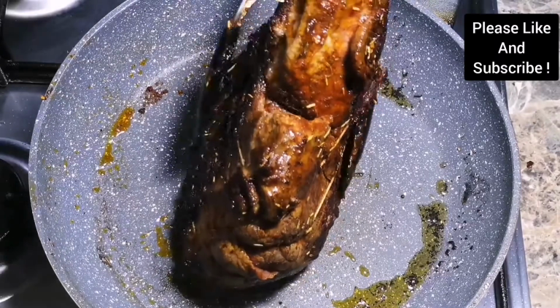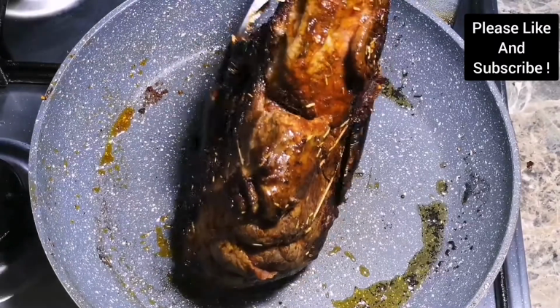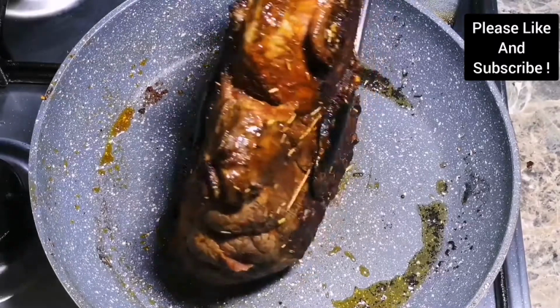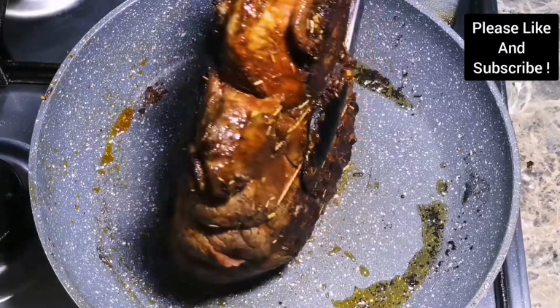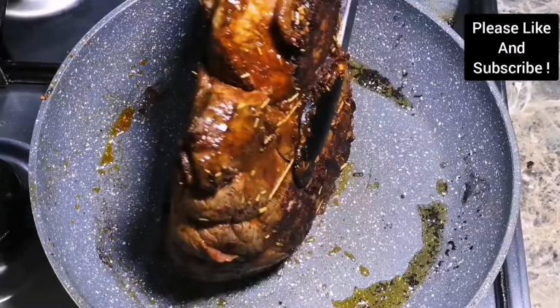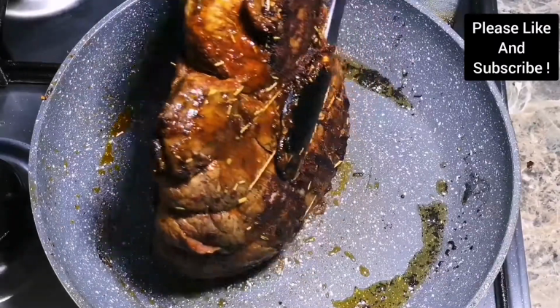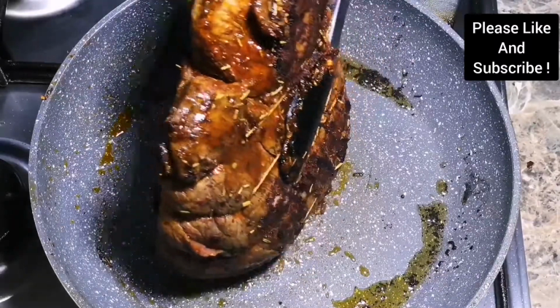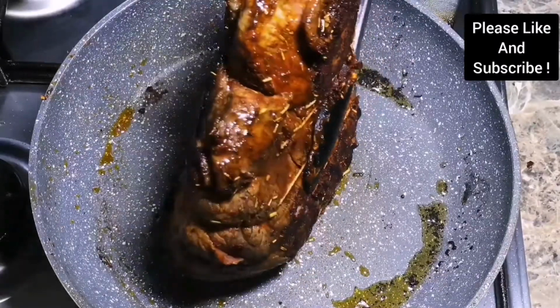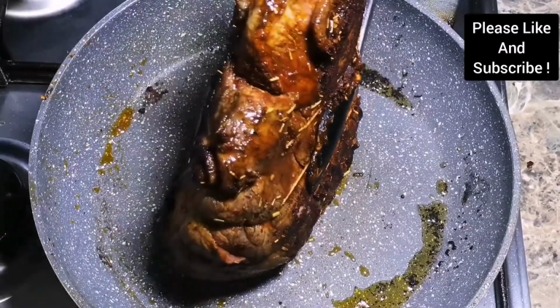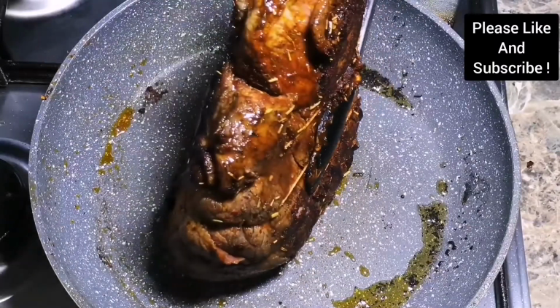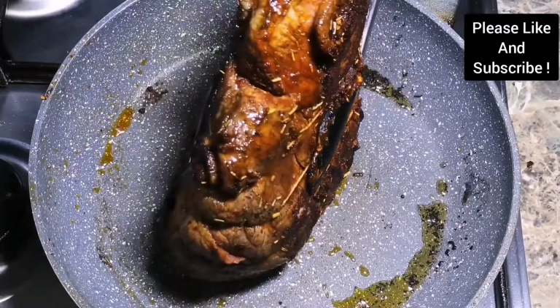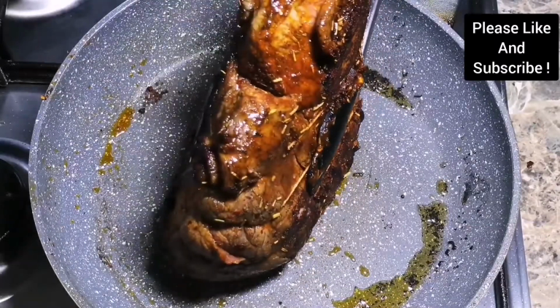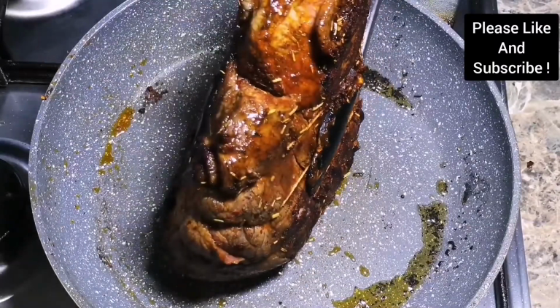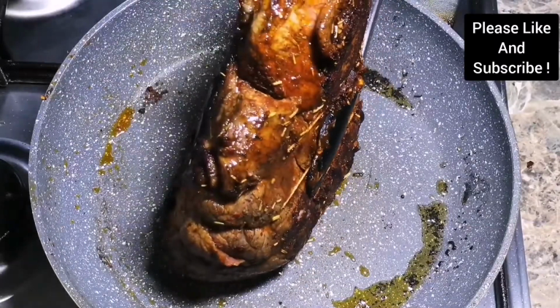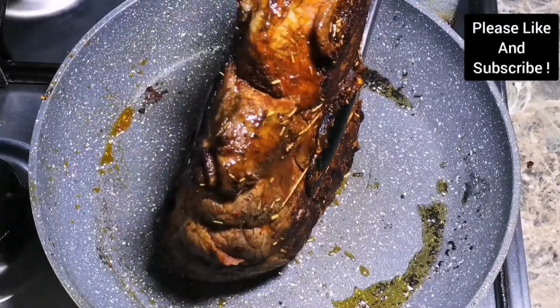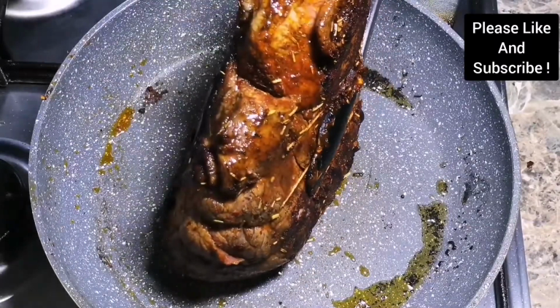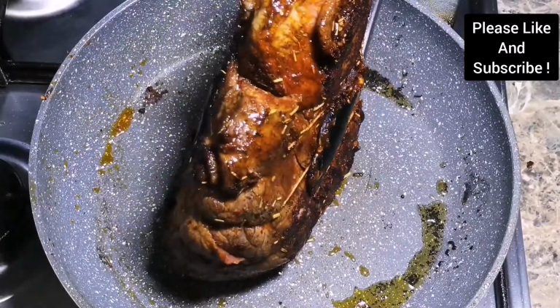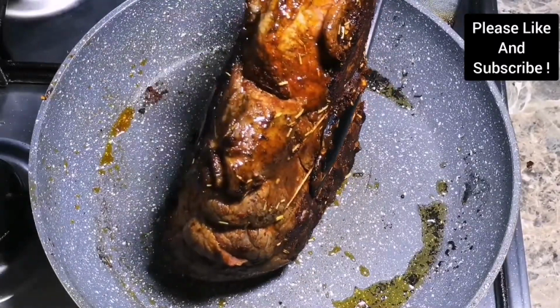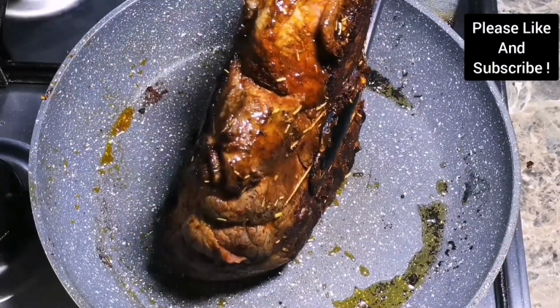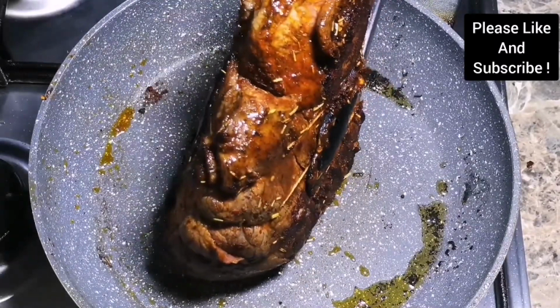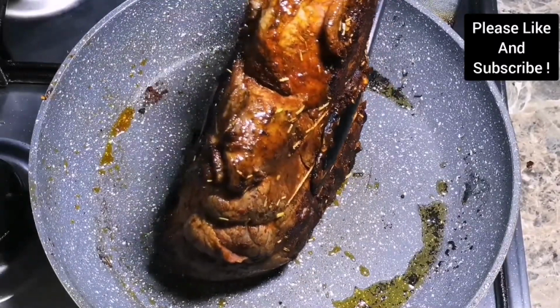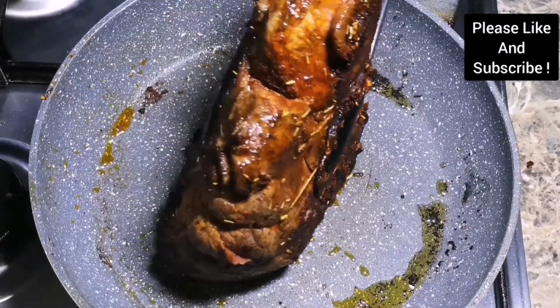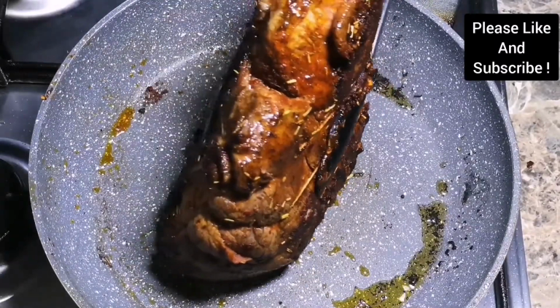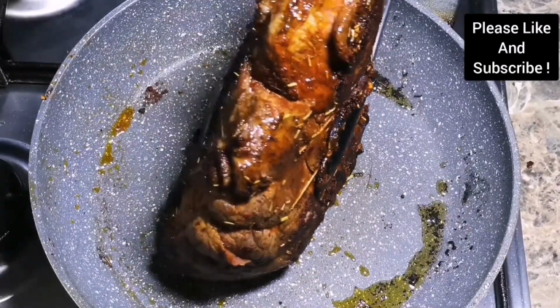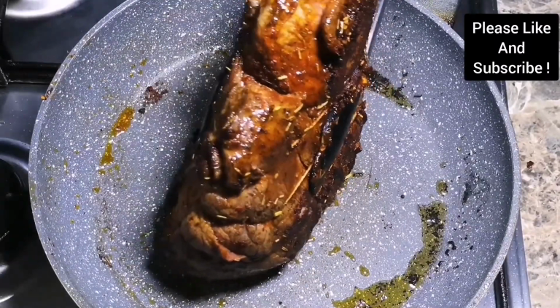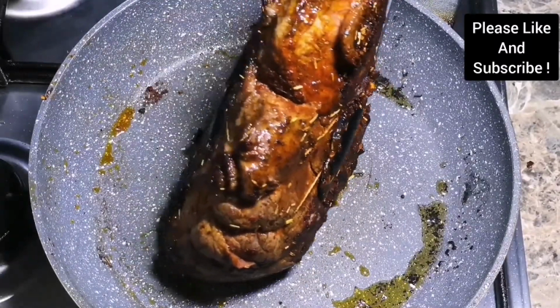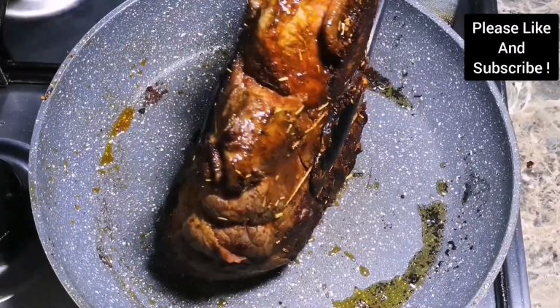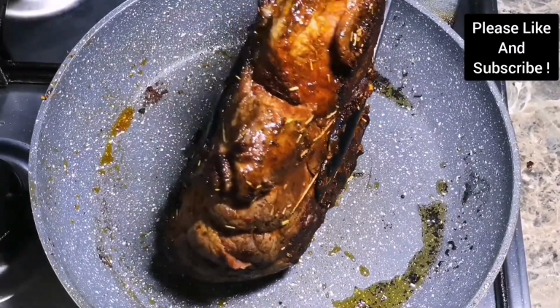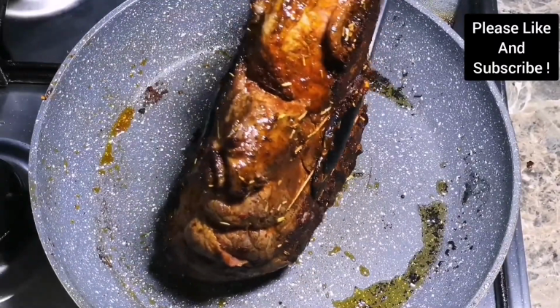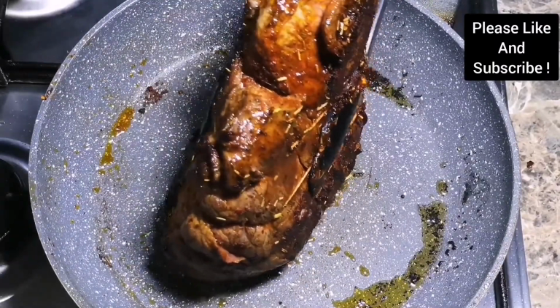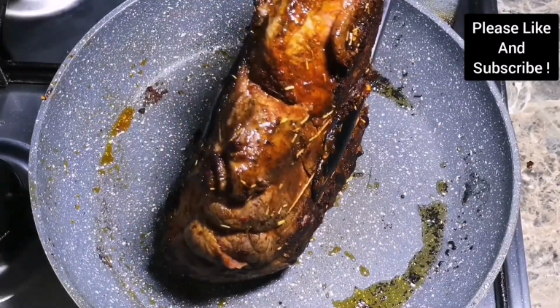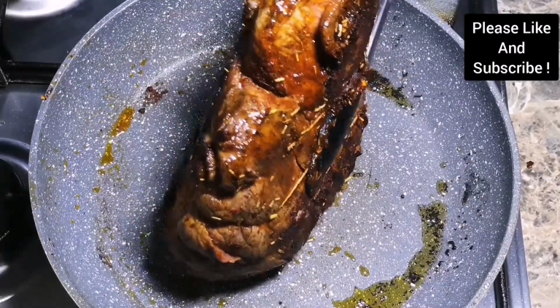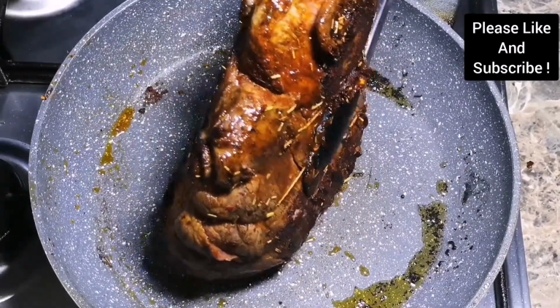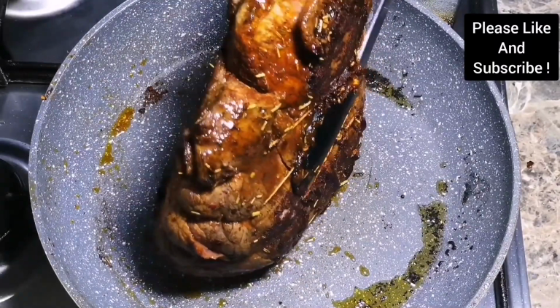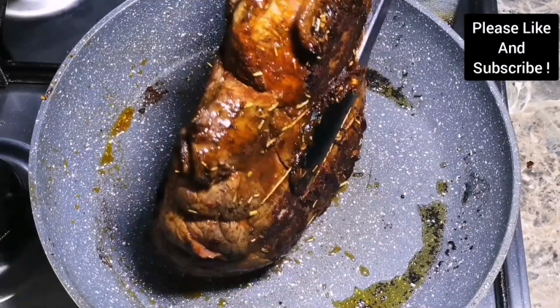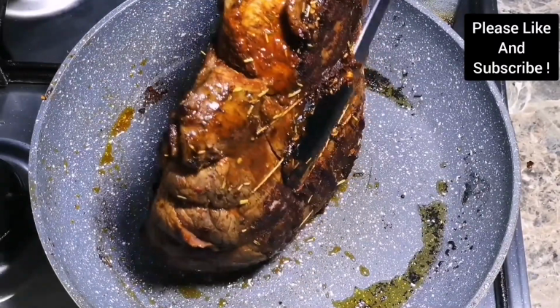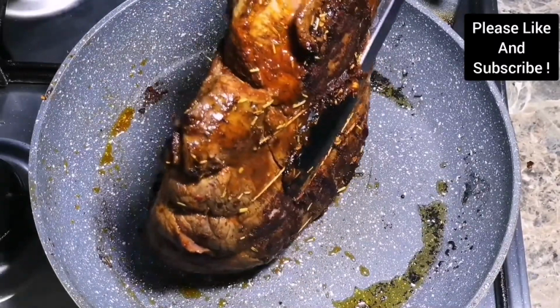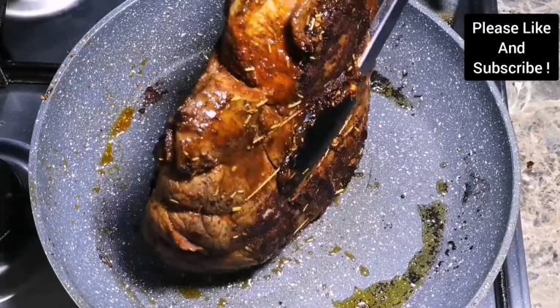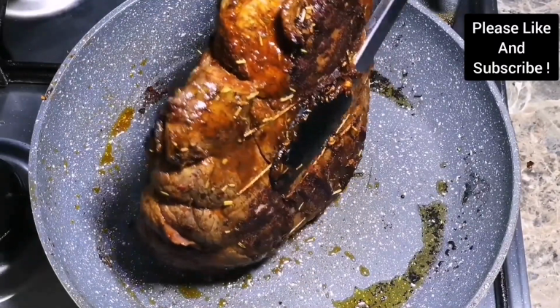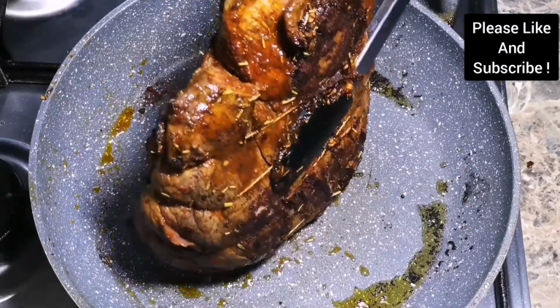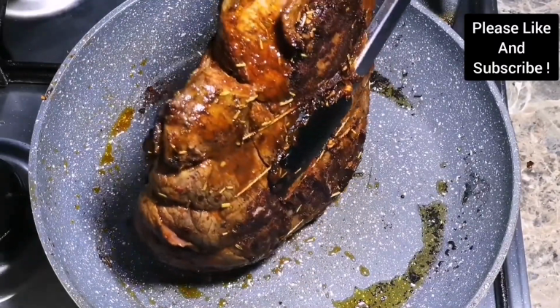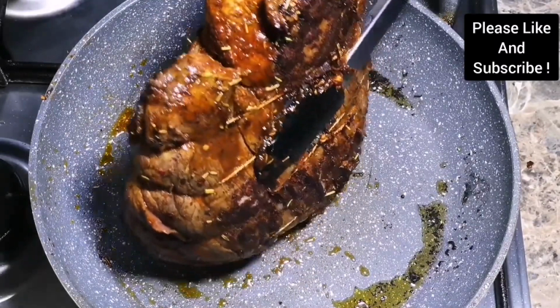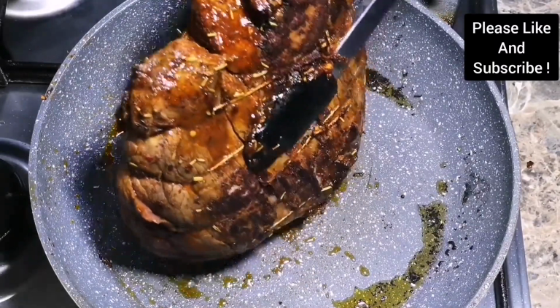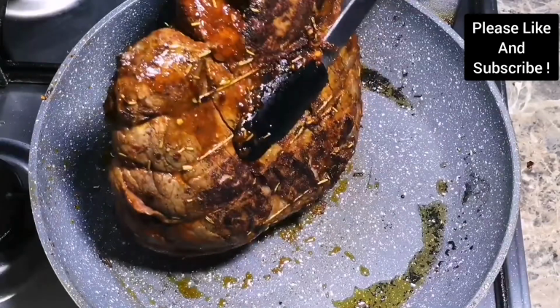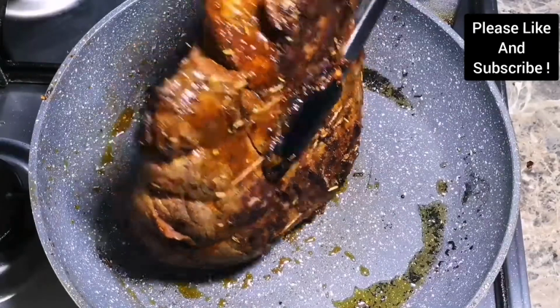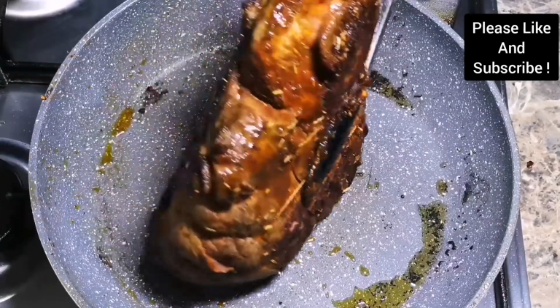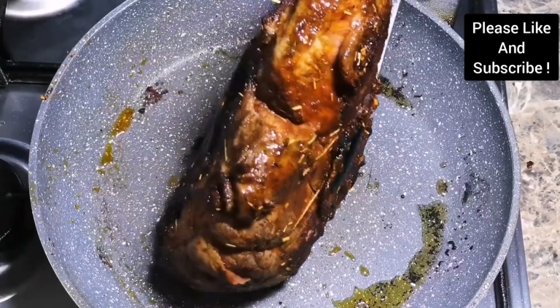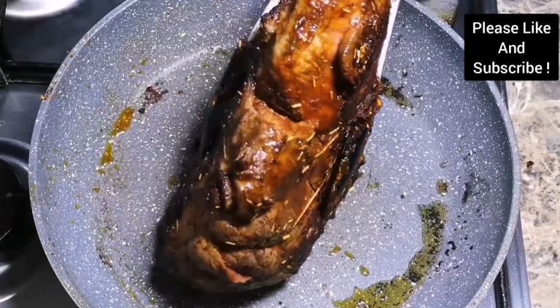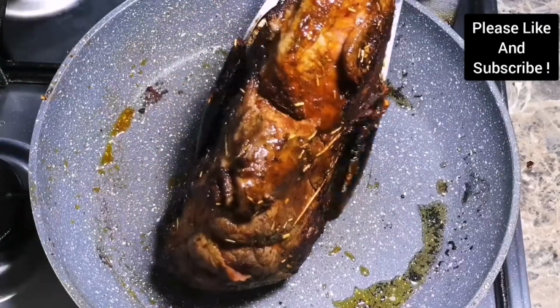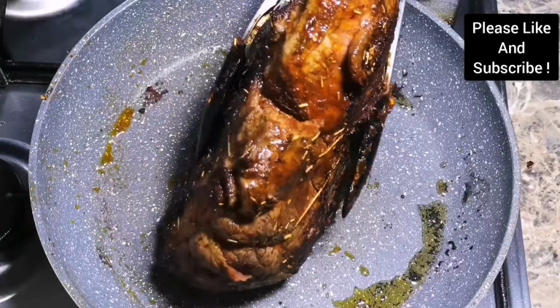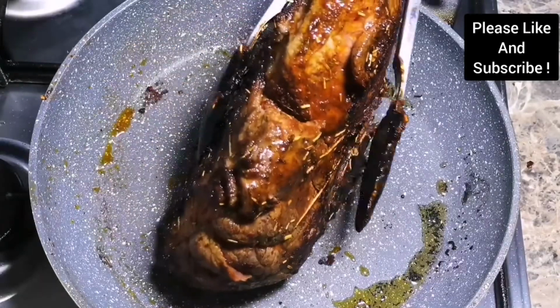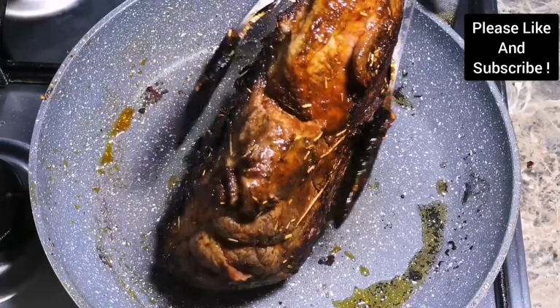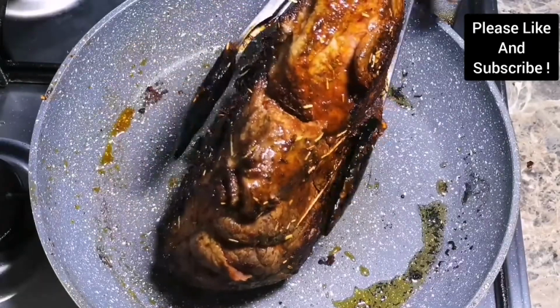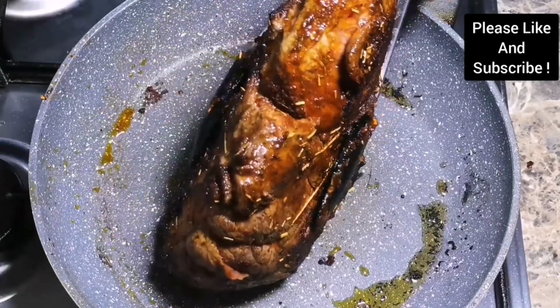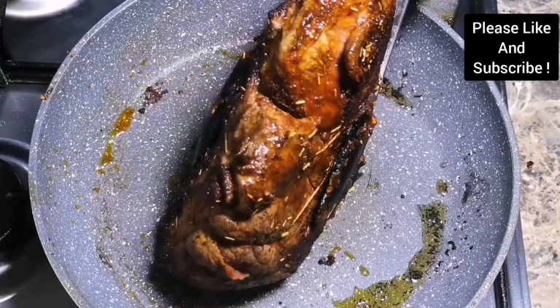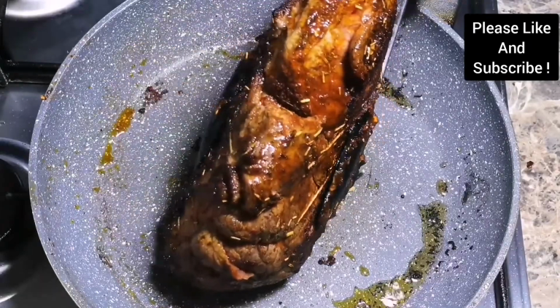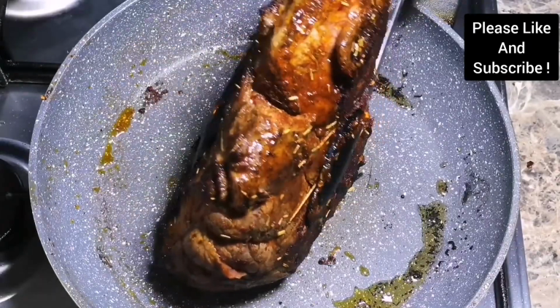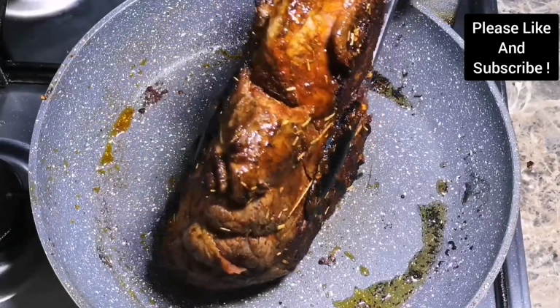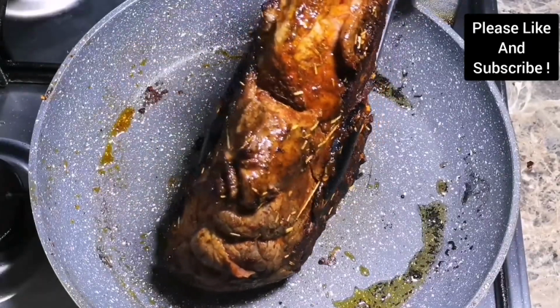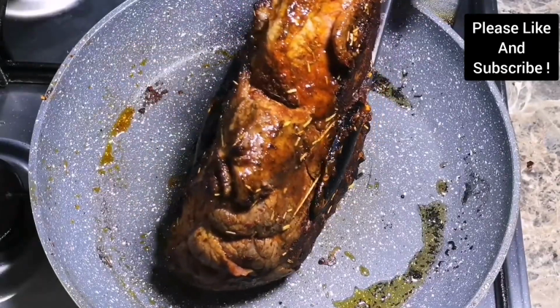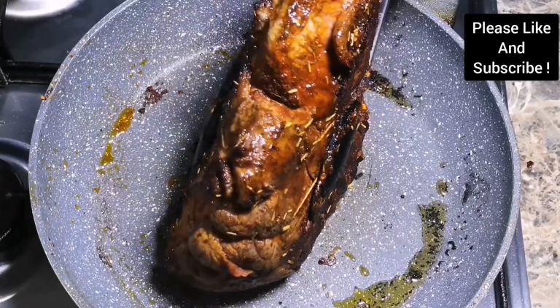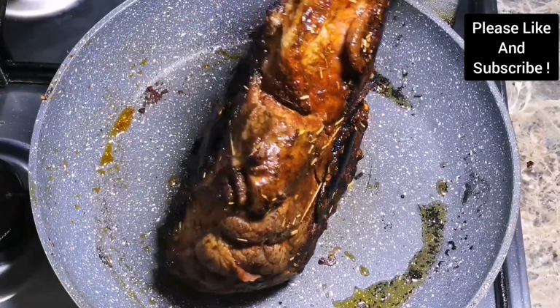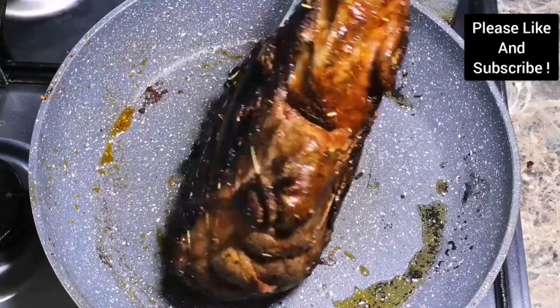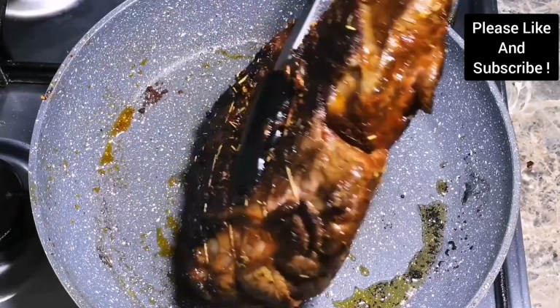If you want me to do any recipes, please don't forget to comment down below — thank you.